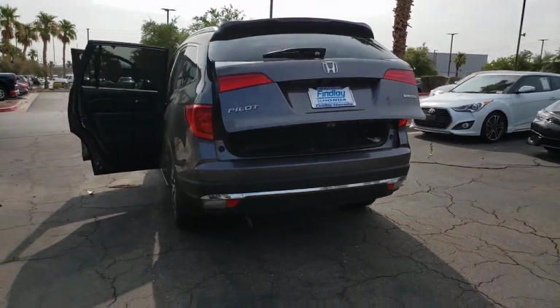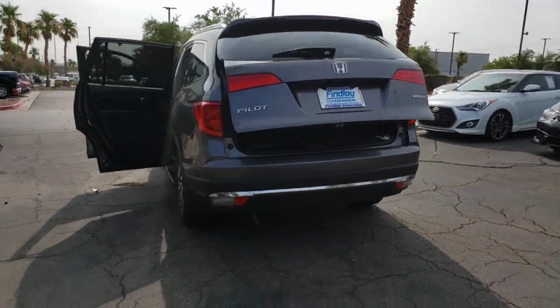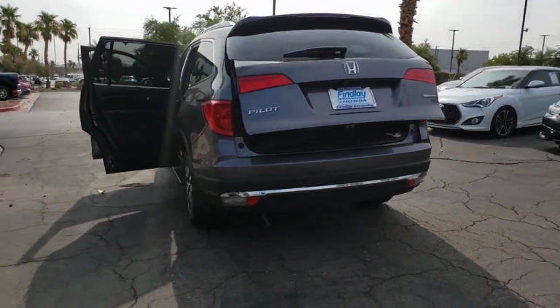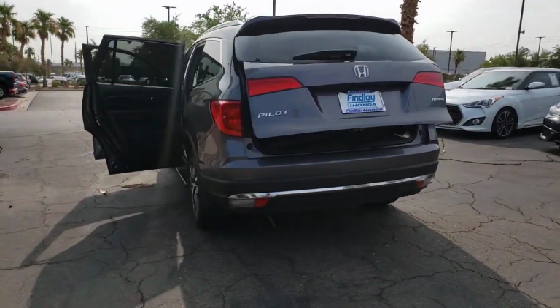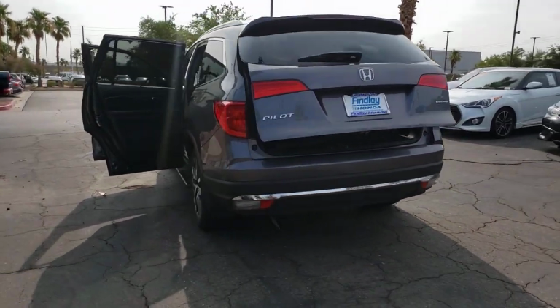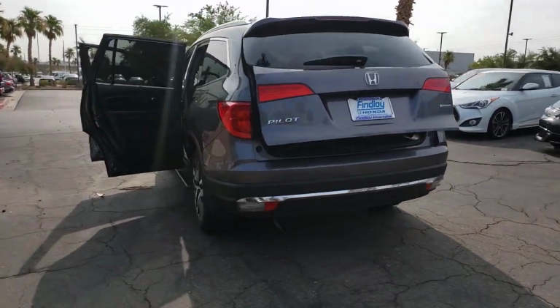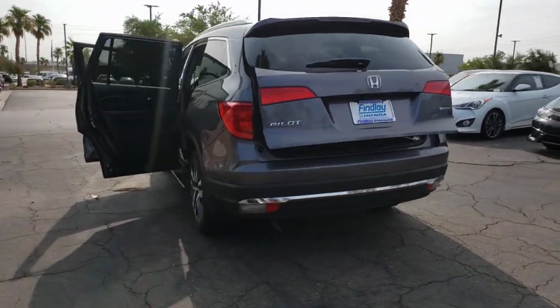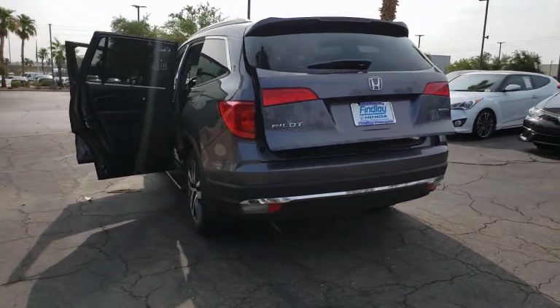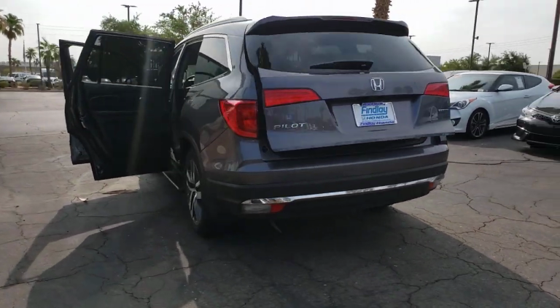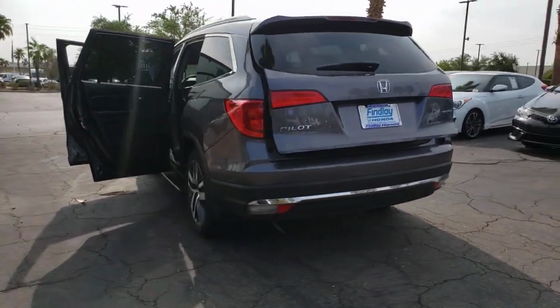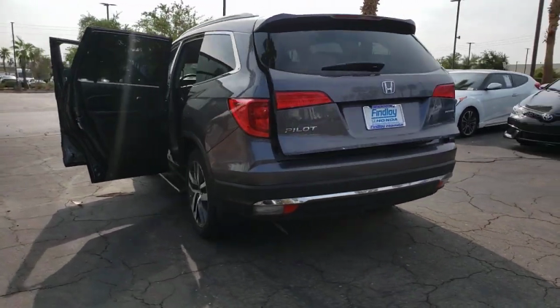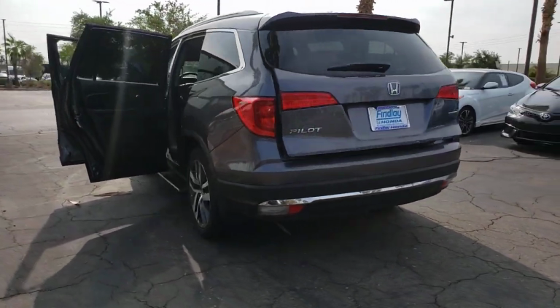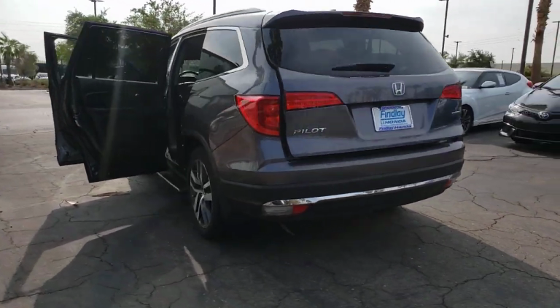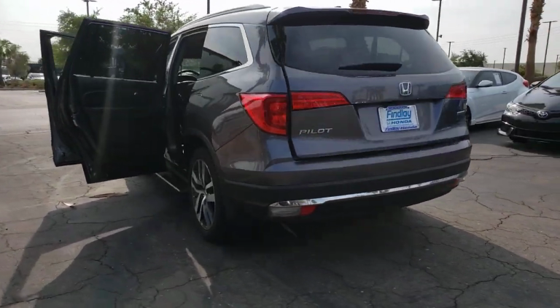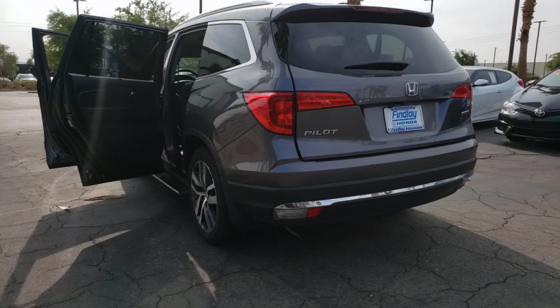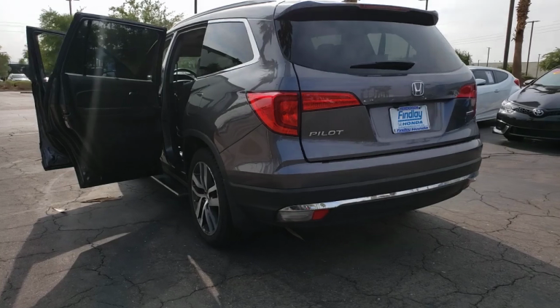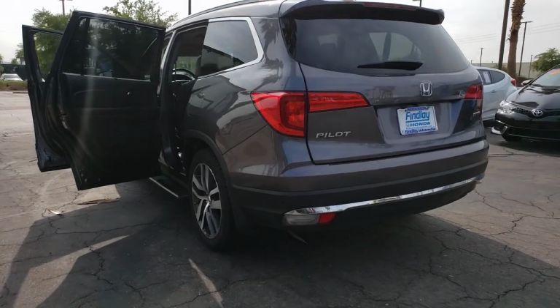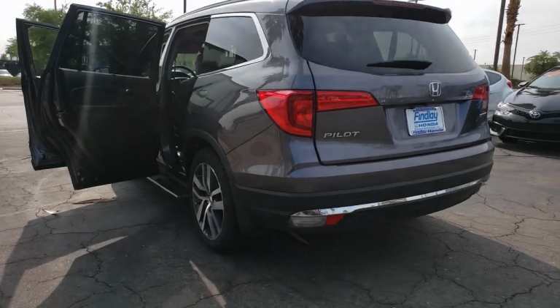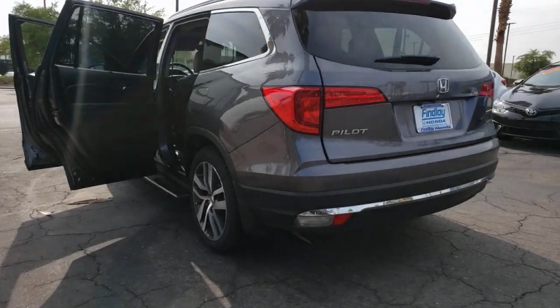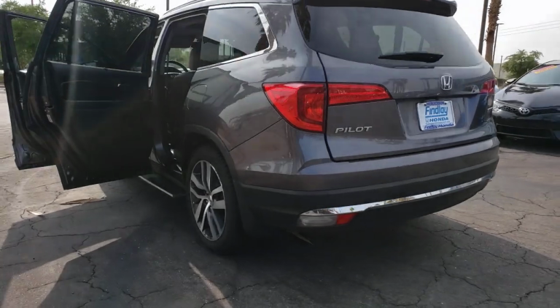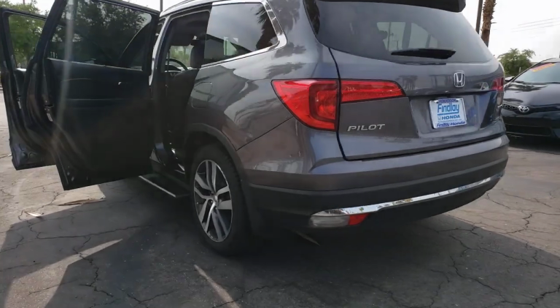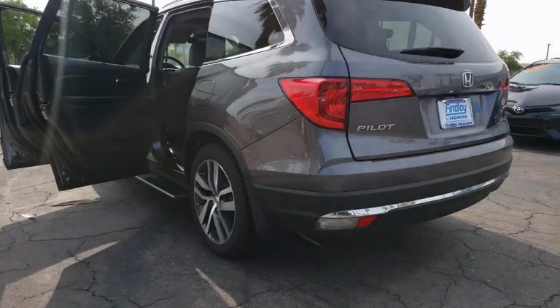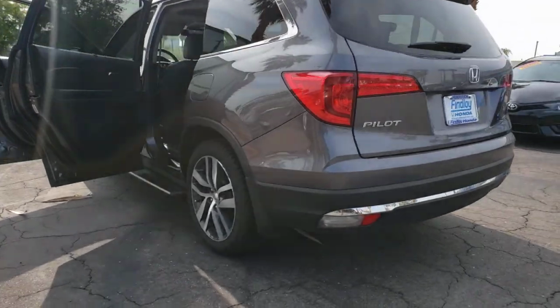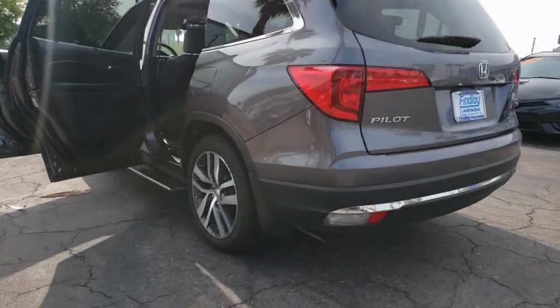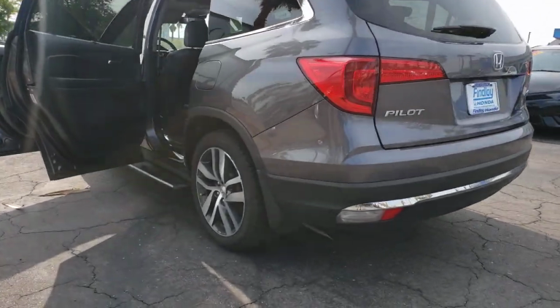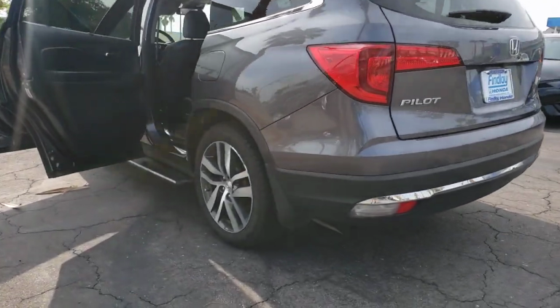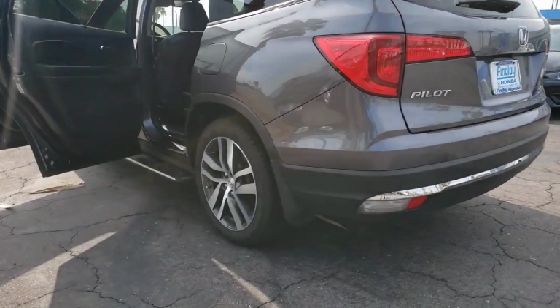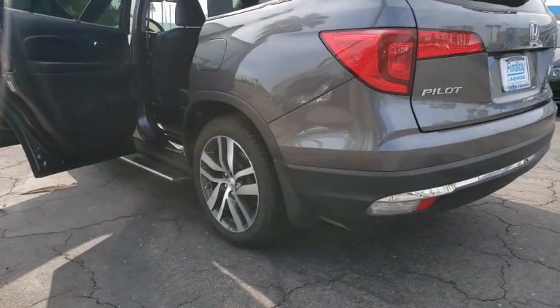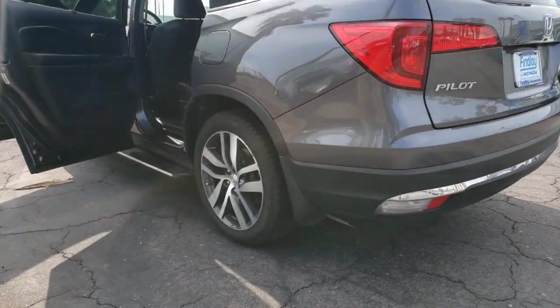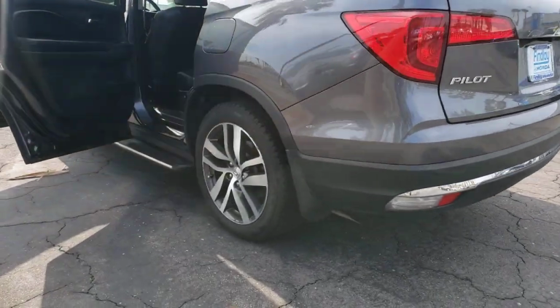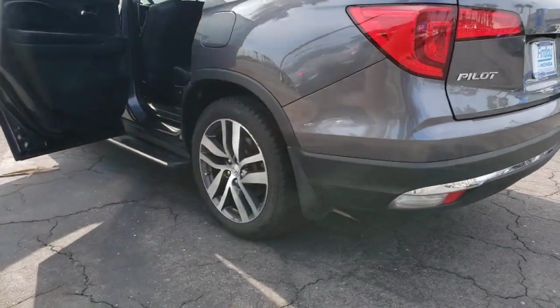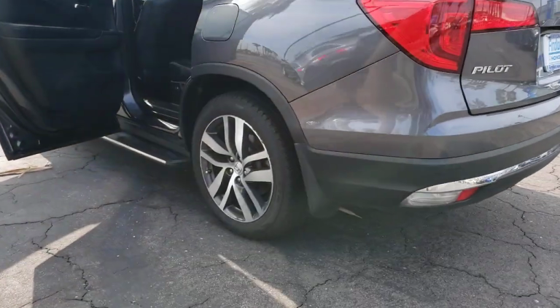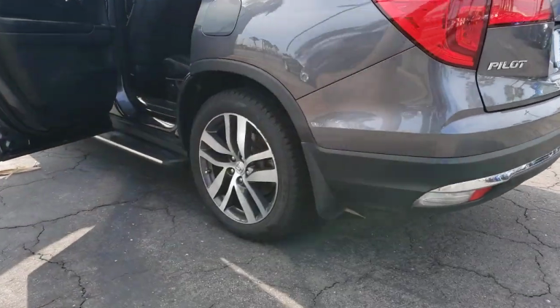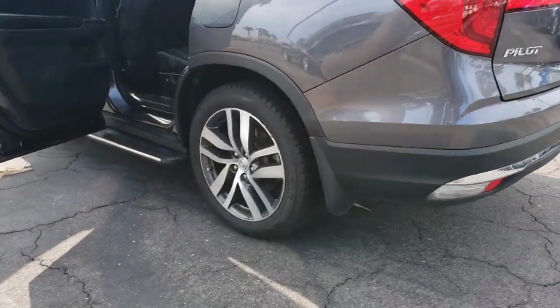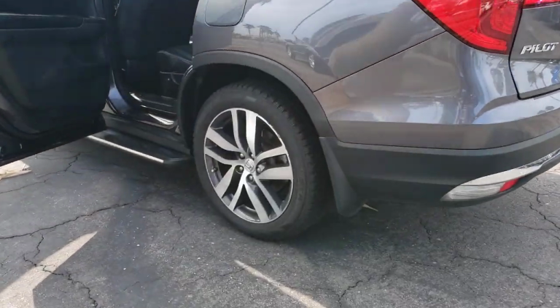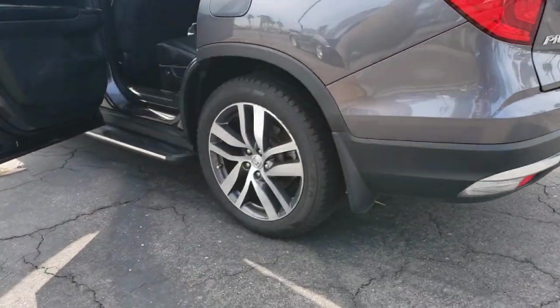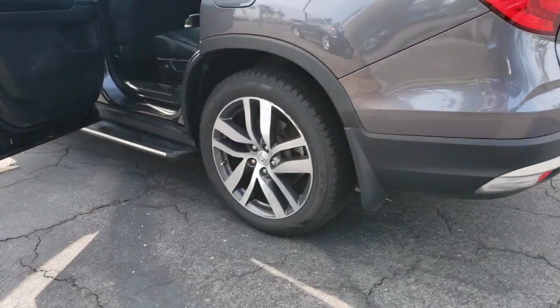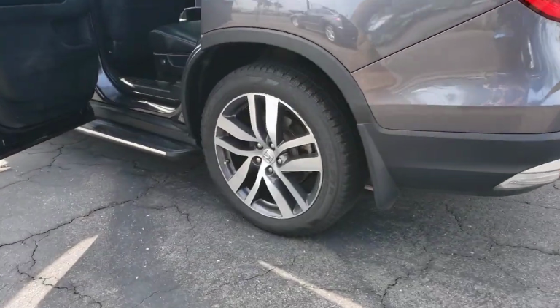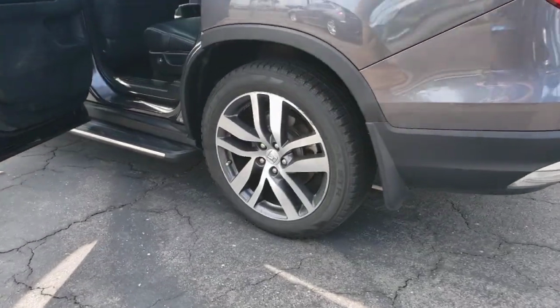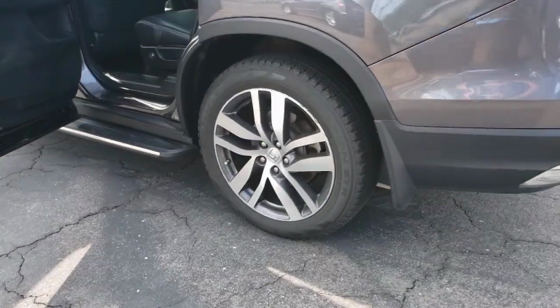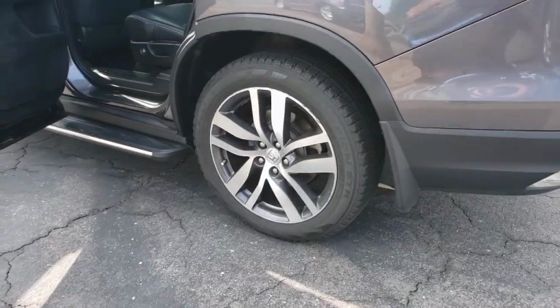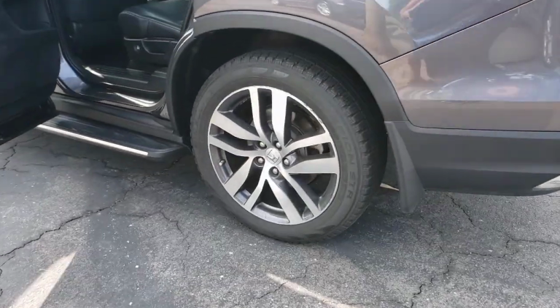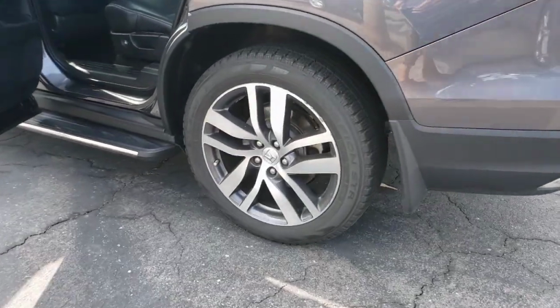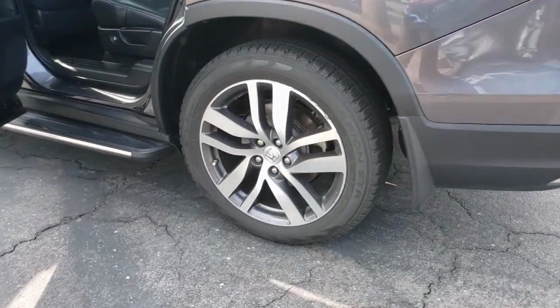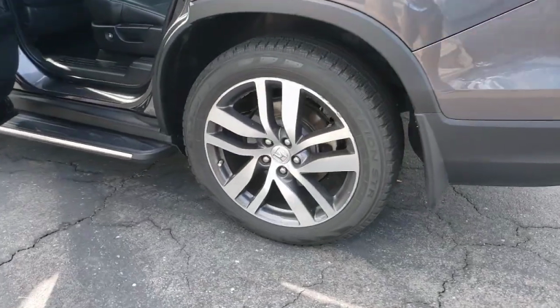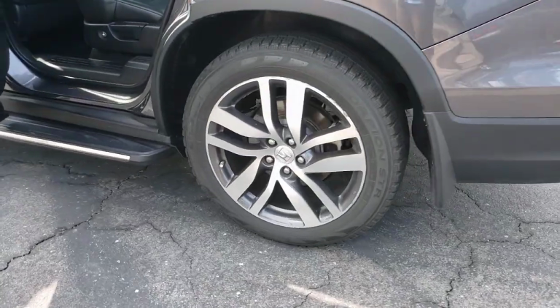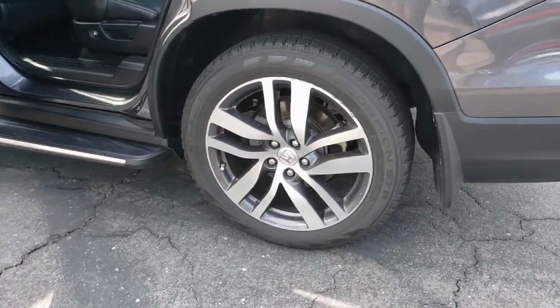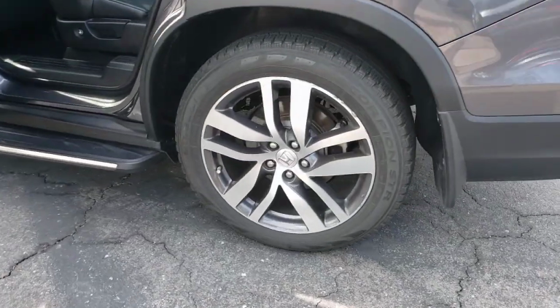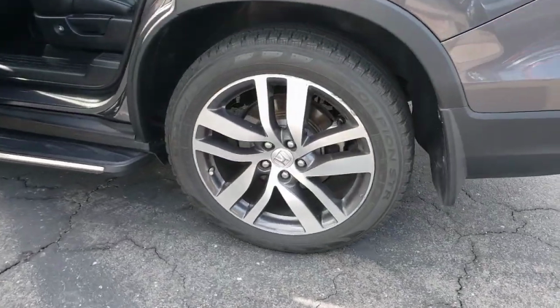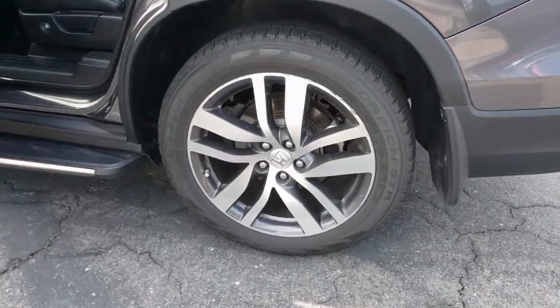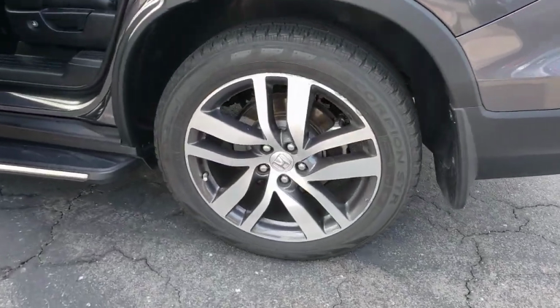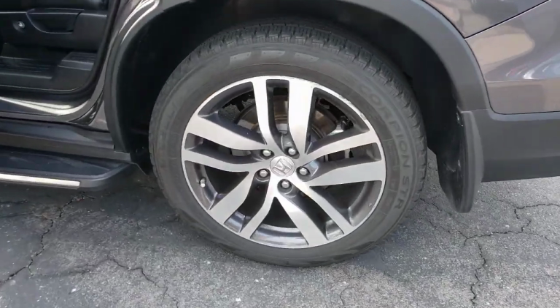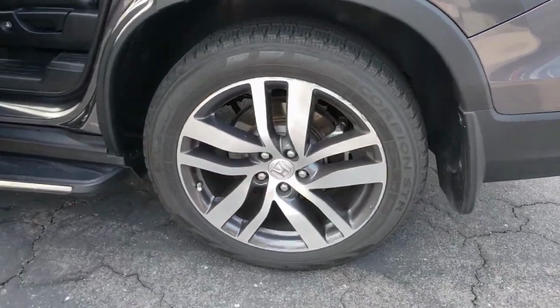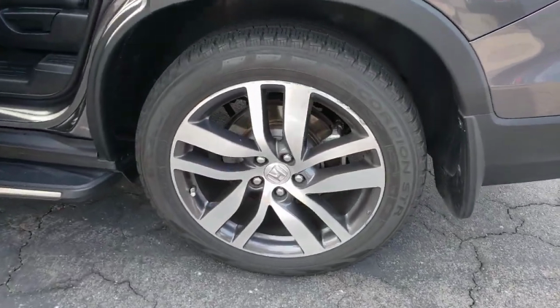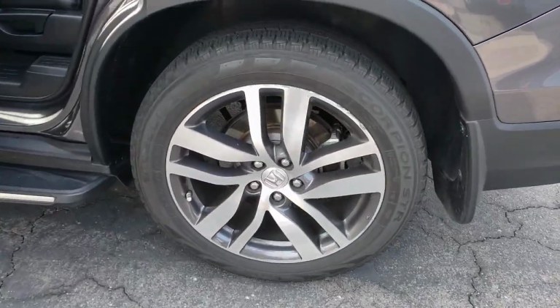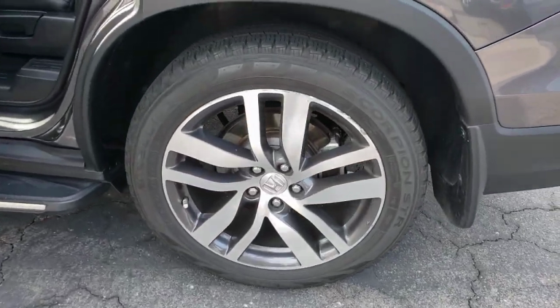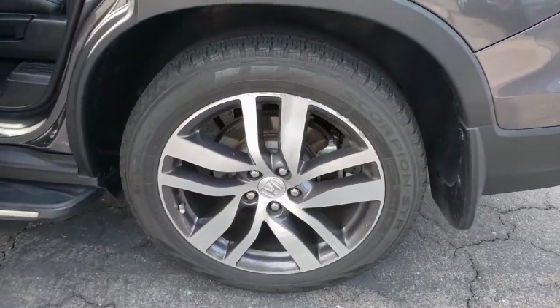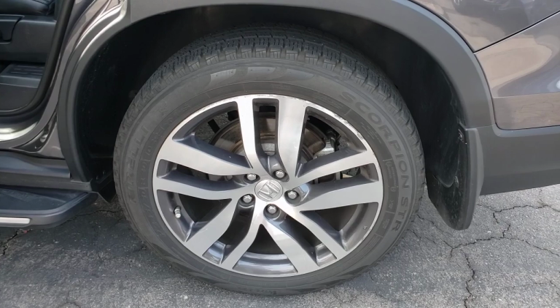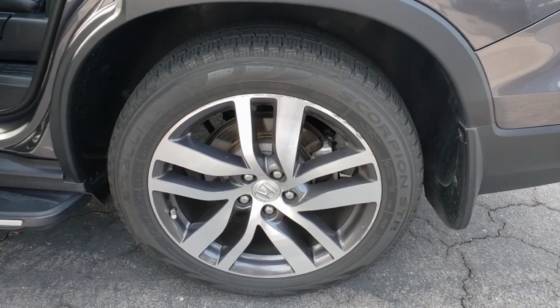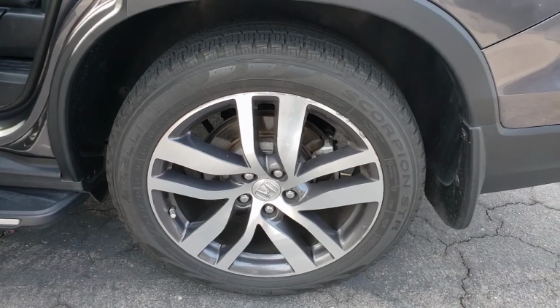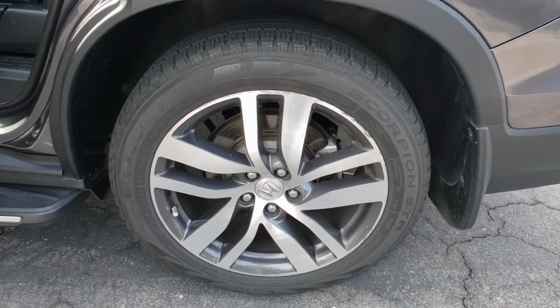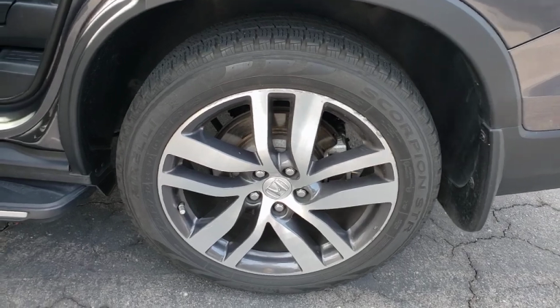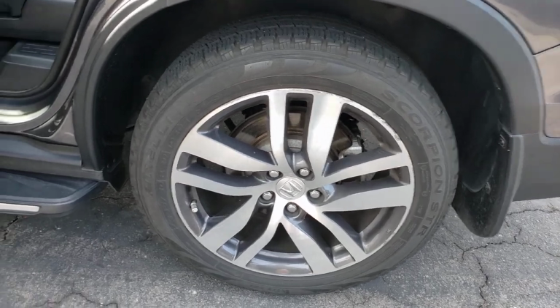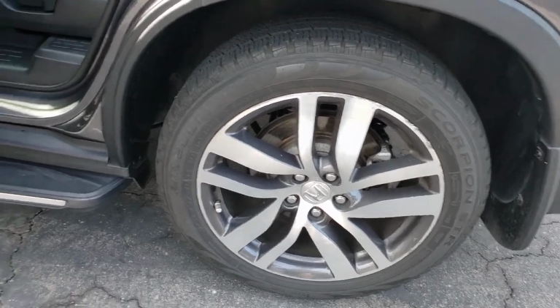Backup camera. Get ready to have some serious family fun in this spacious and powerful Honda Pilot. Drive it and fall in love.